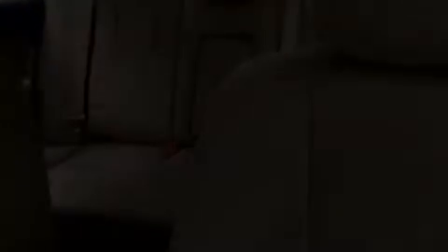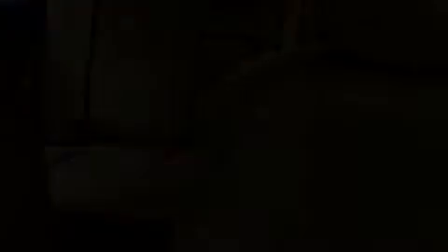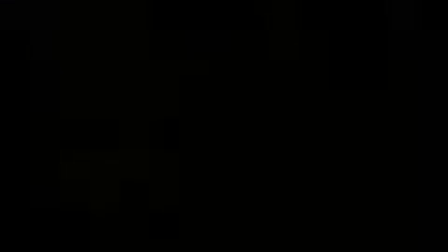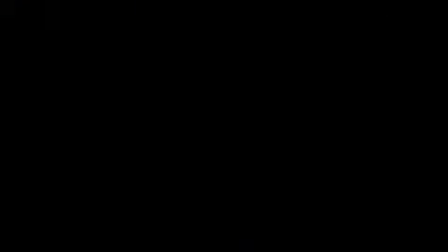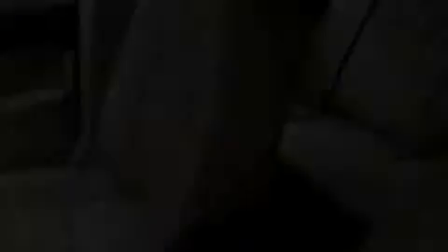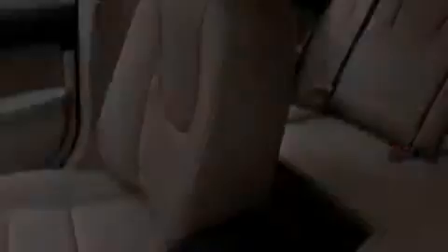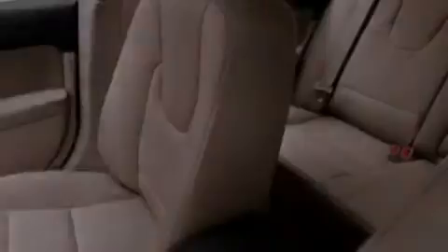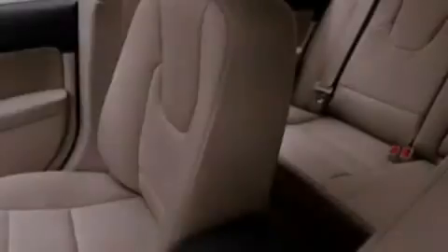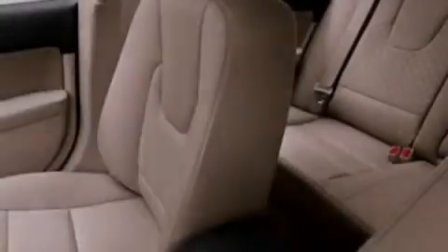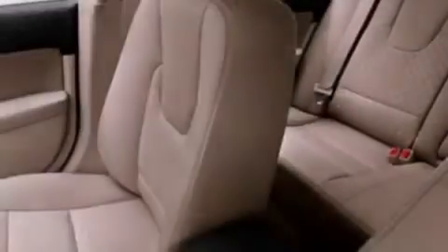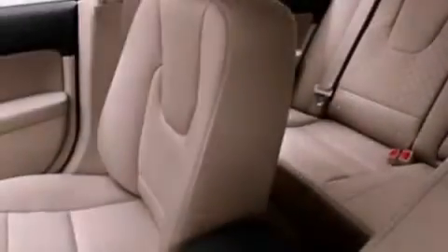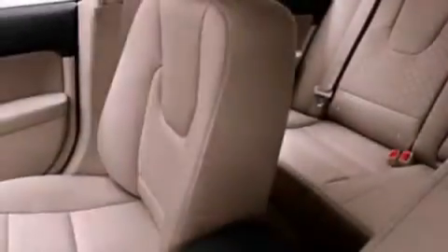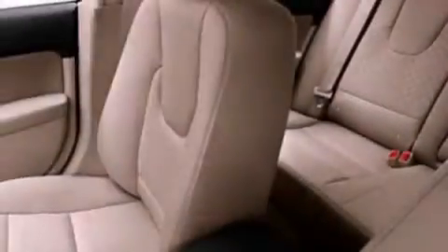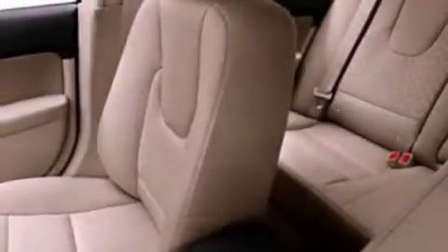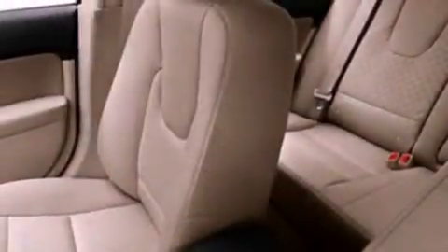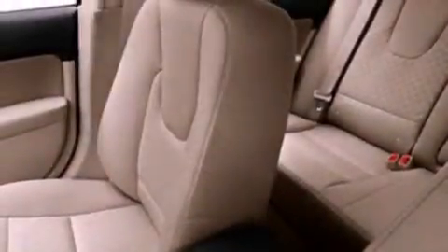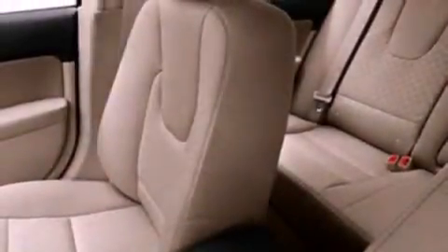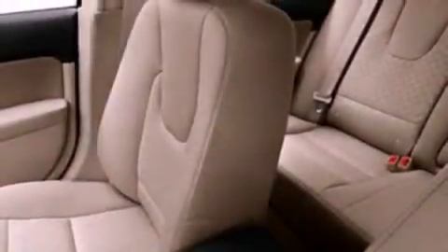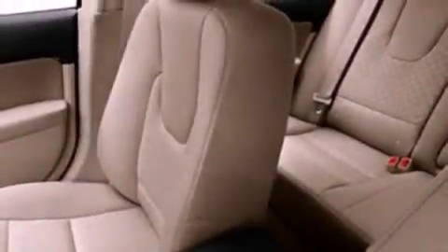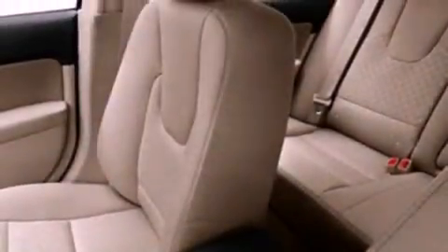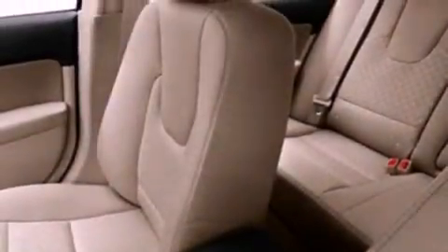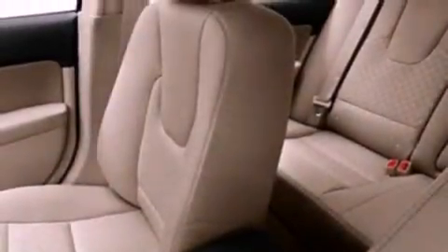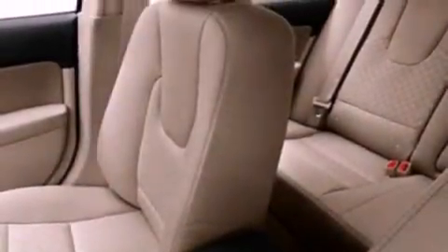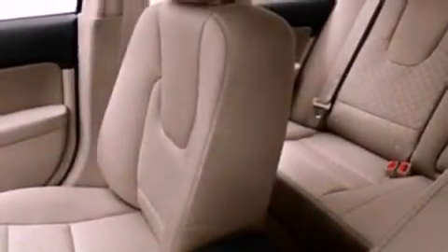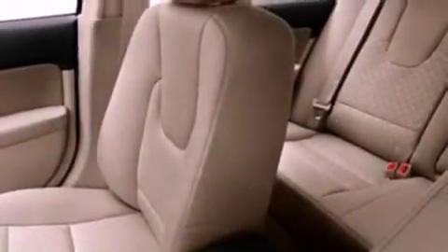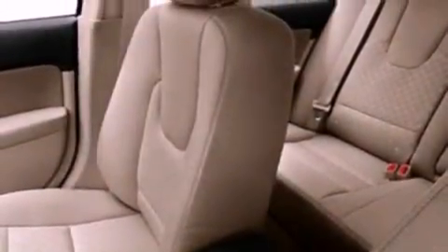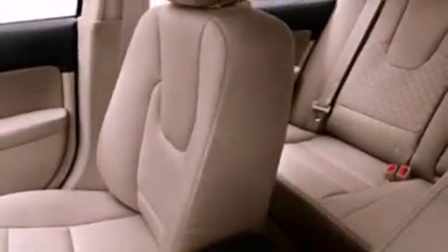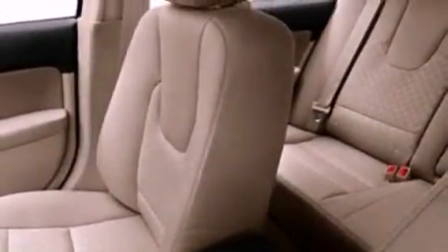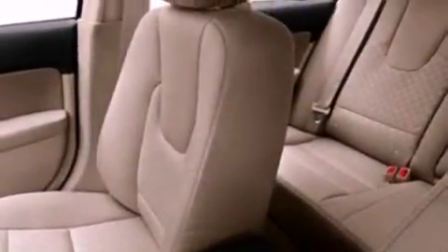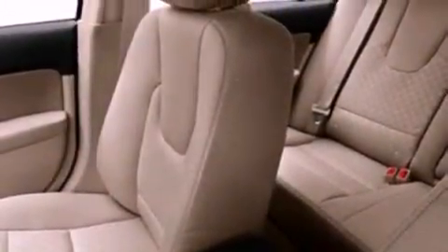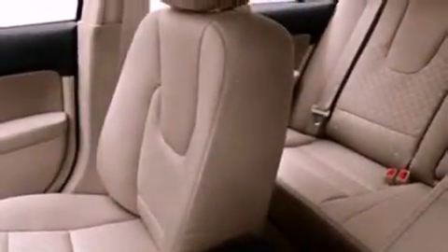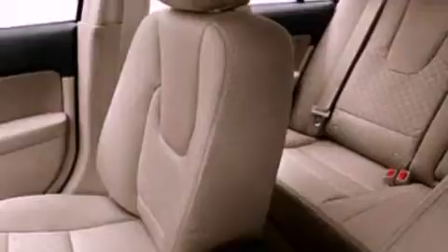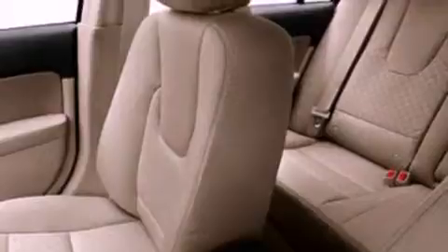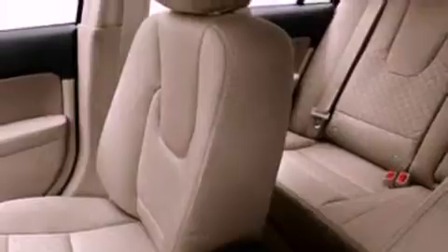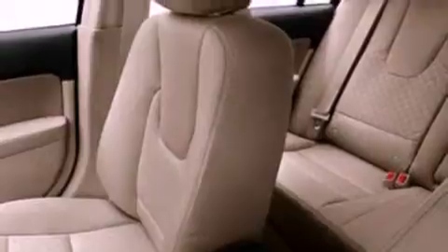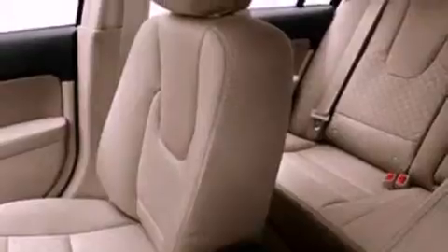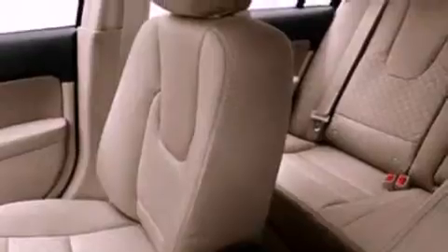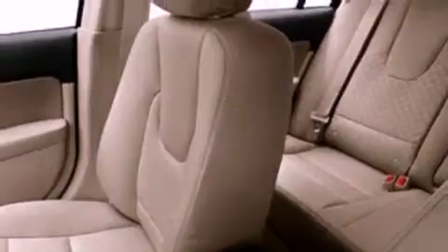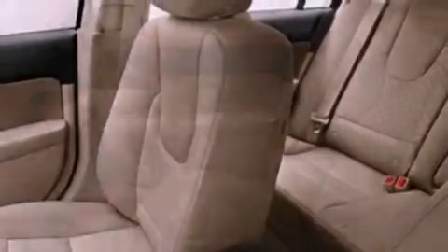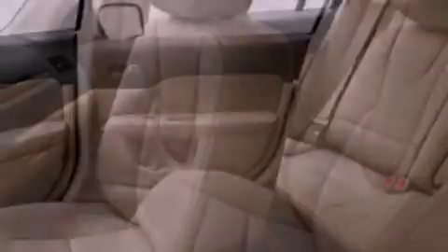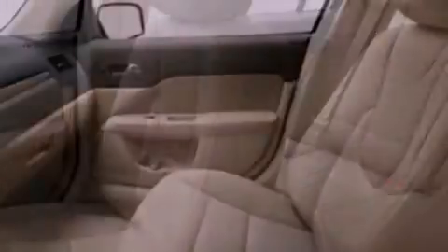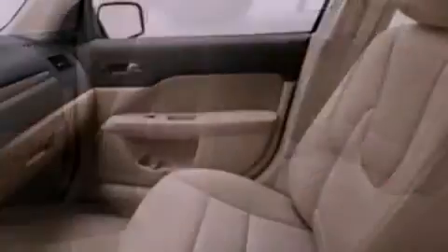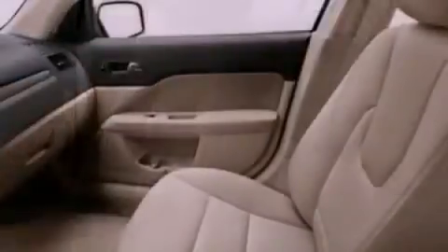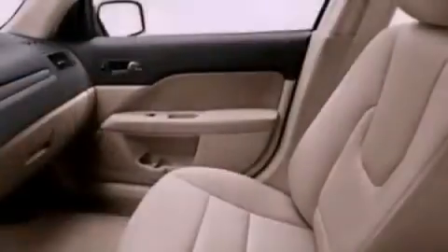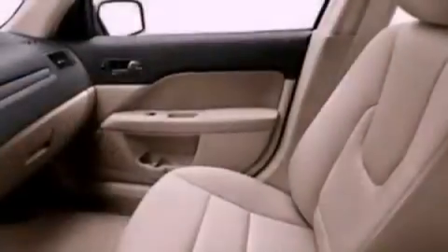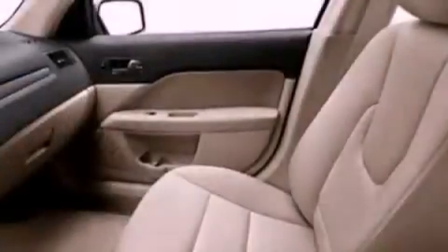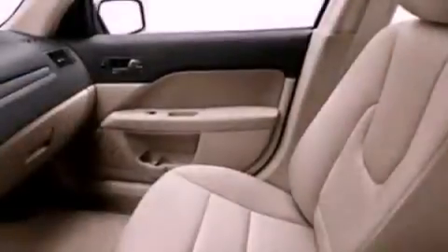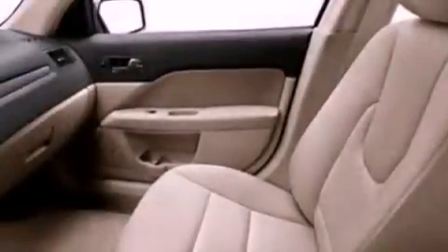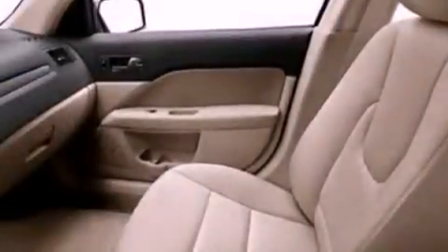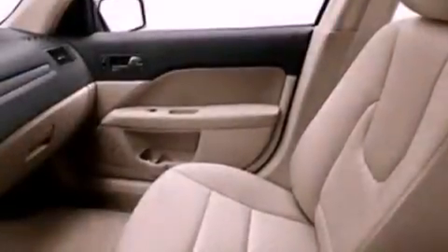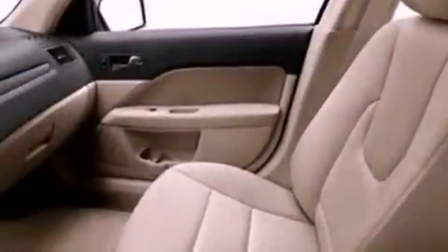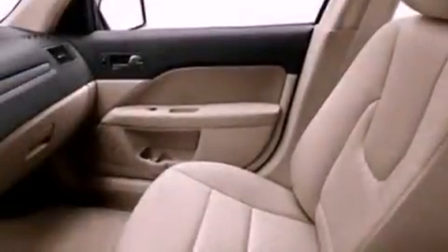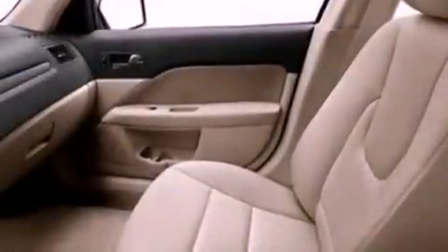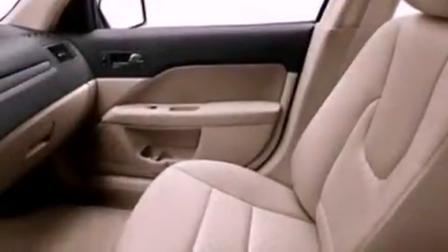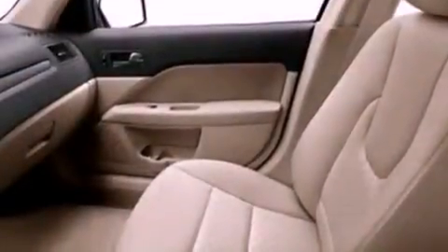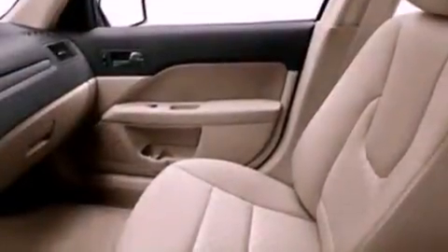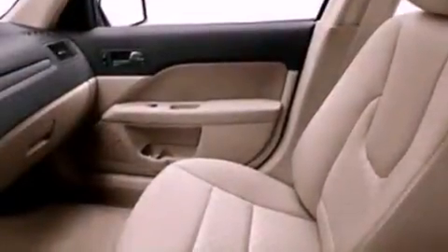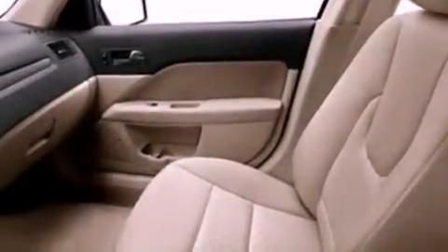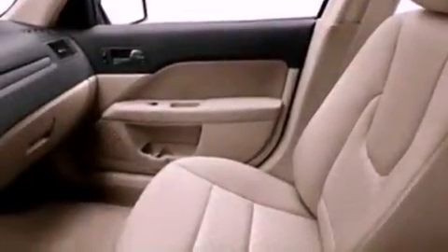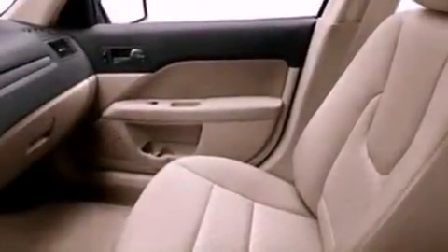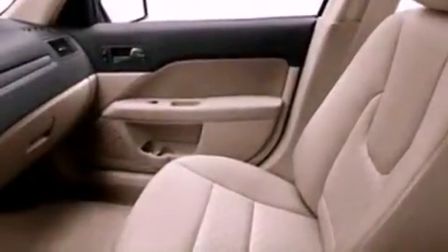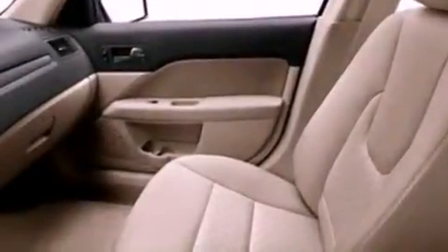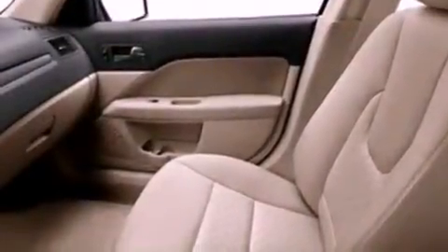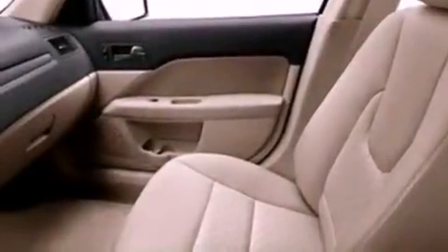Also included are a chrome grille, privacy glass, dusk sensing headlights, a rear window defroster, and an auxiliary power outlet.